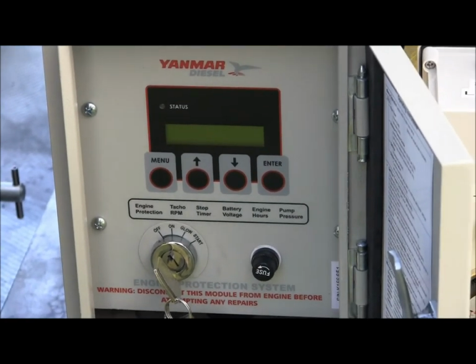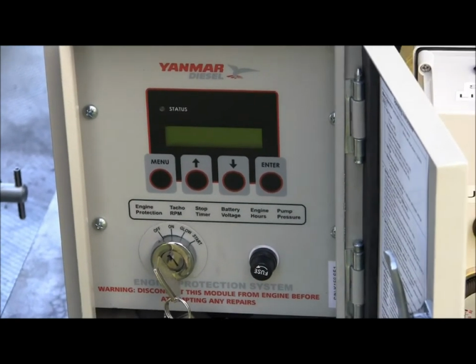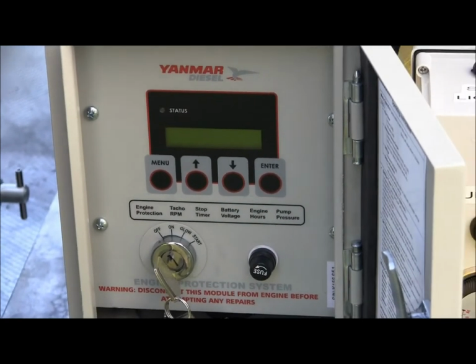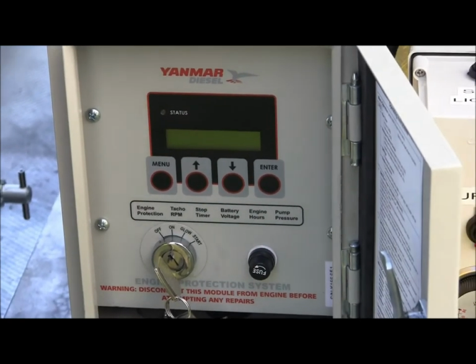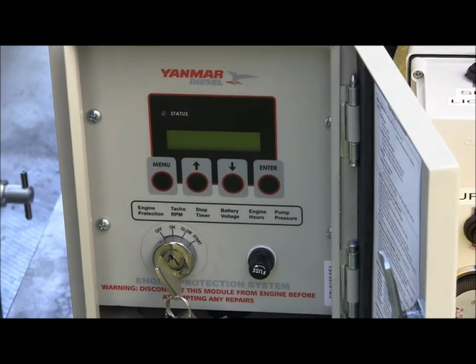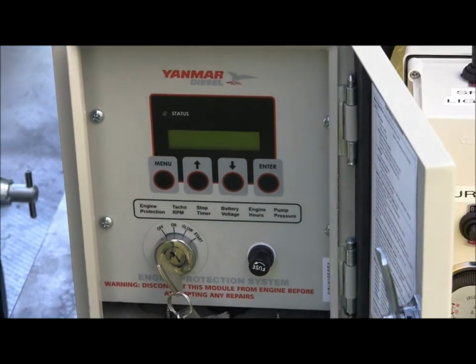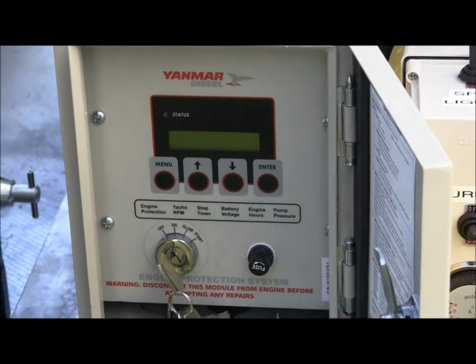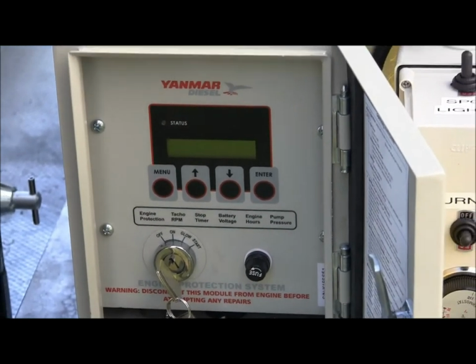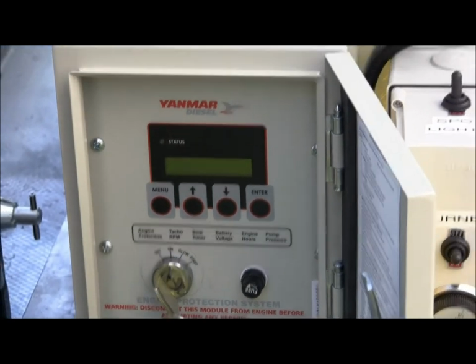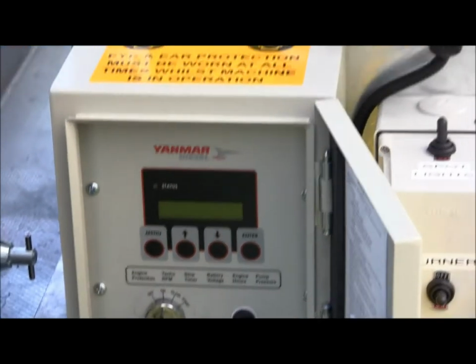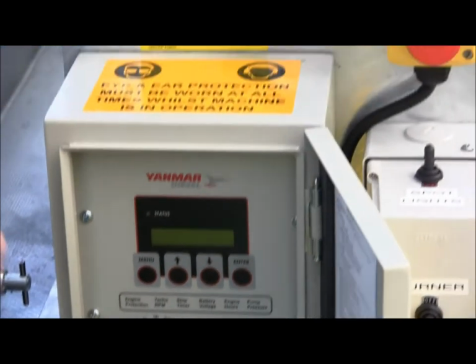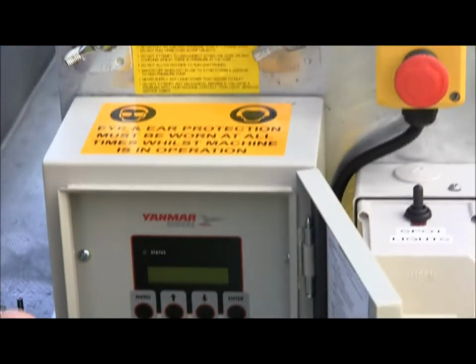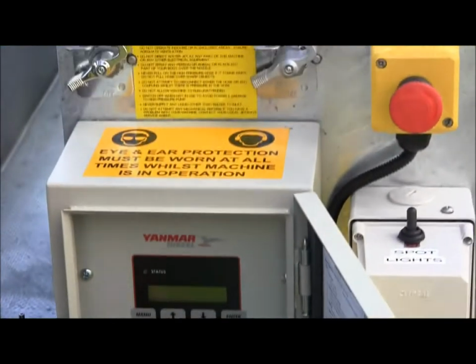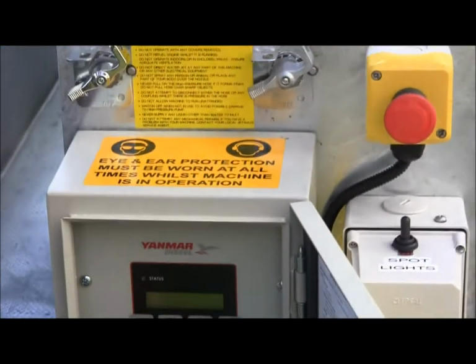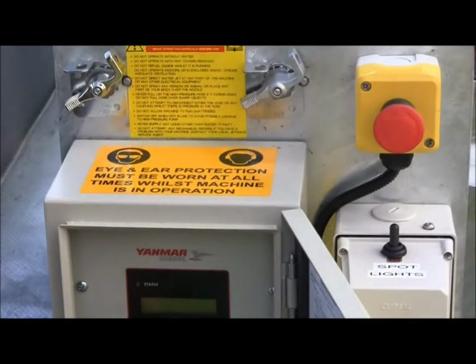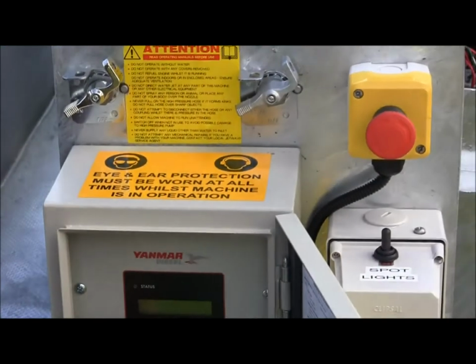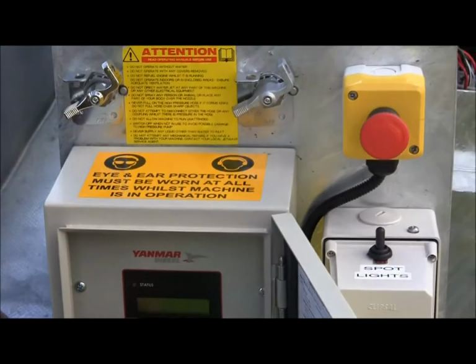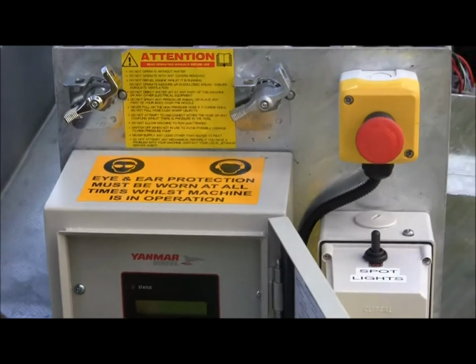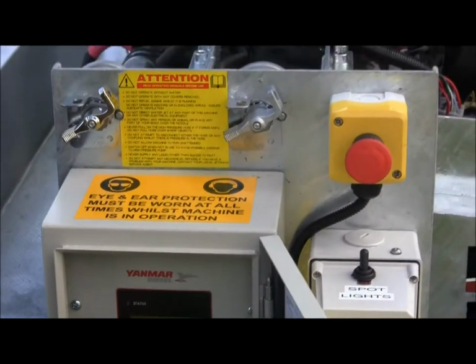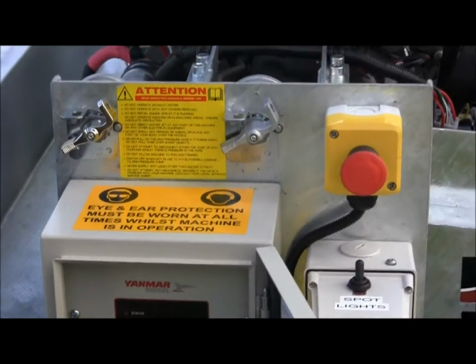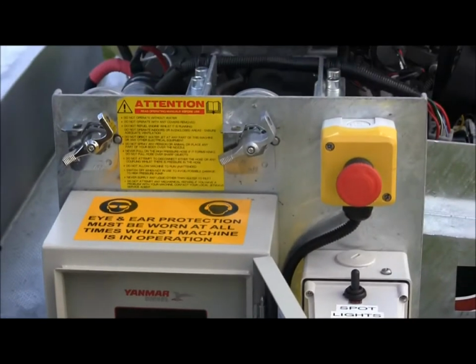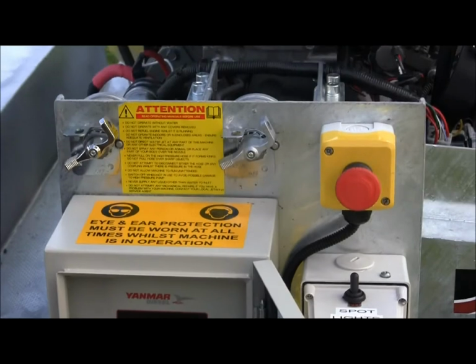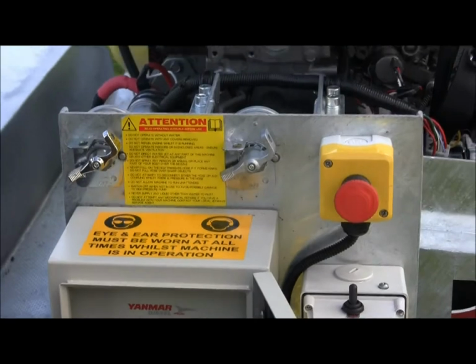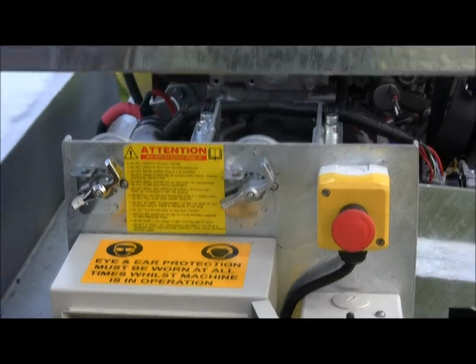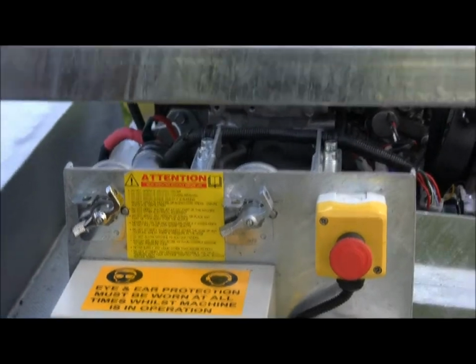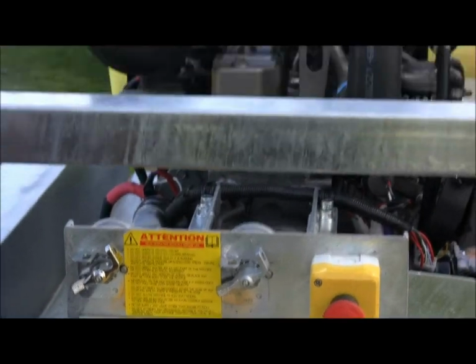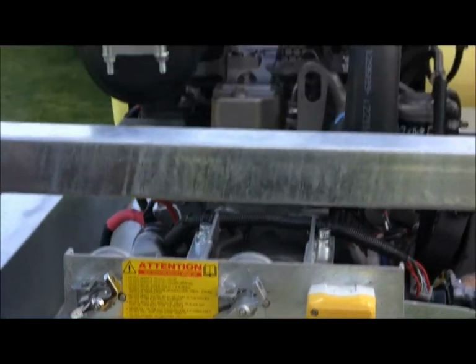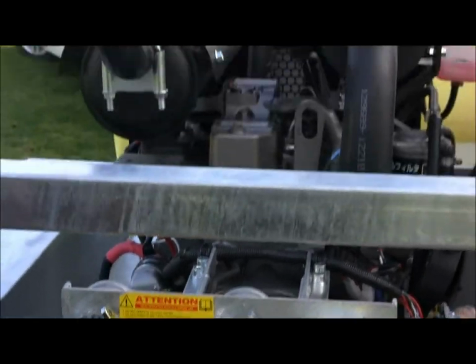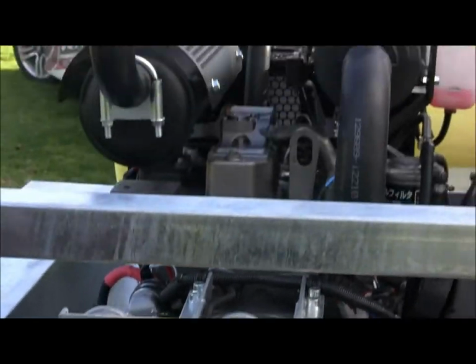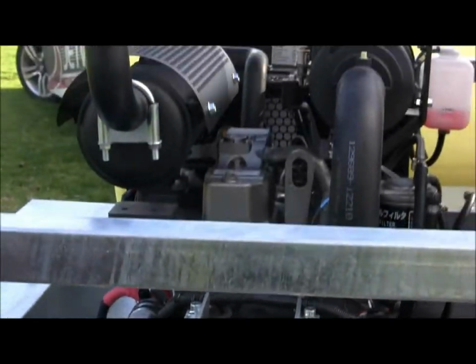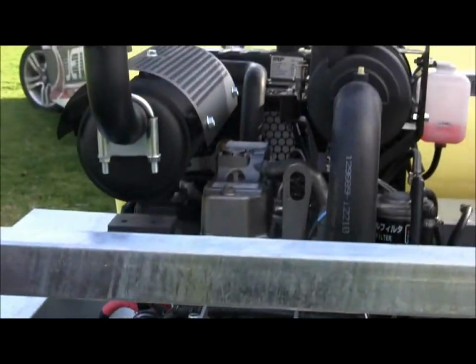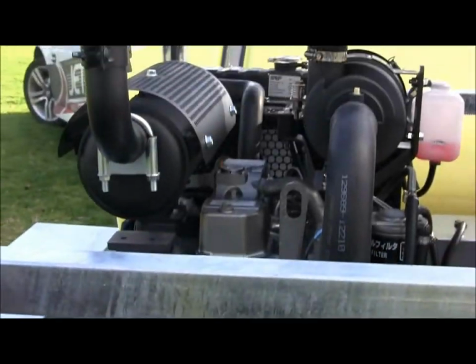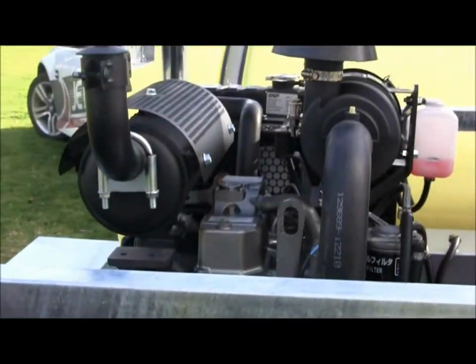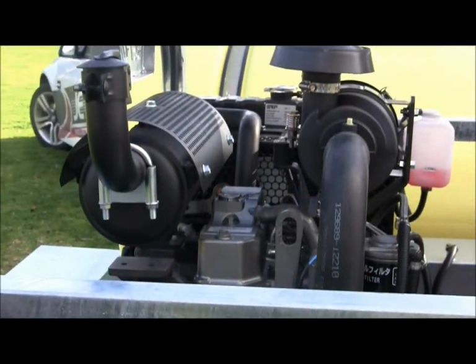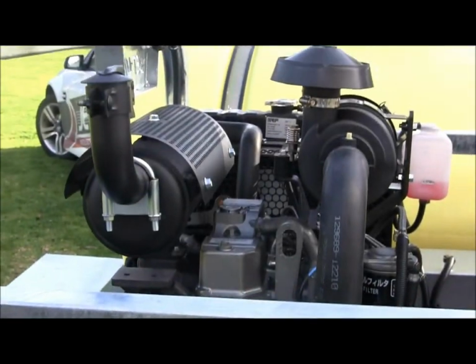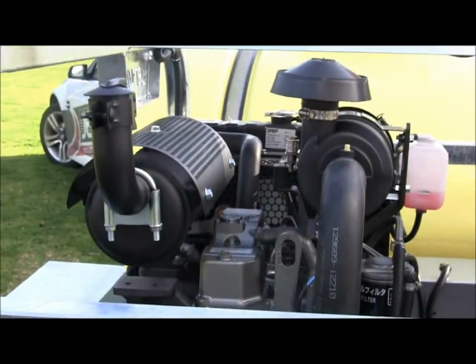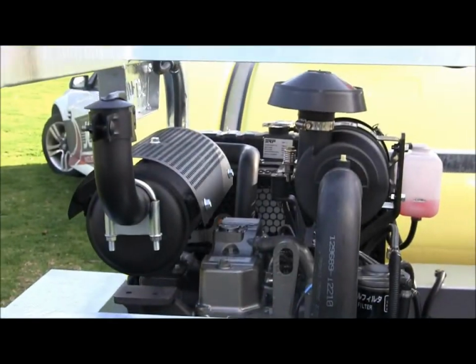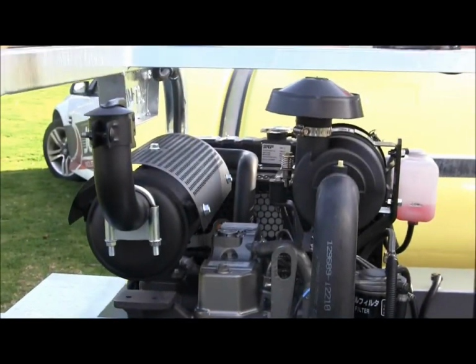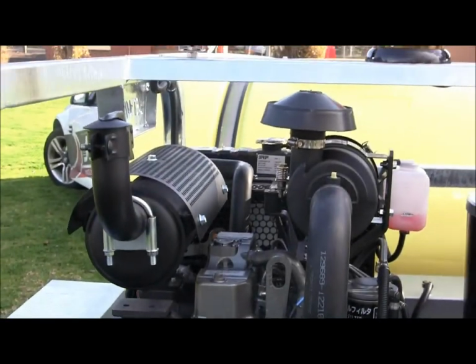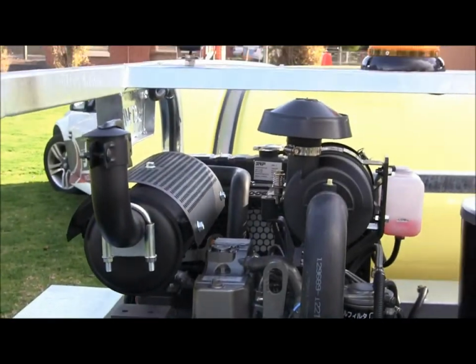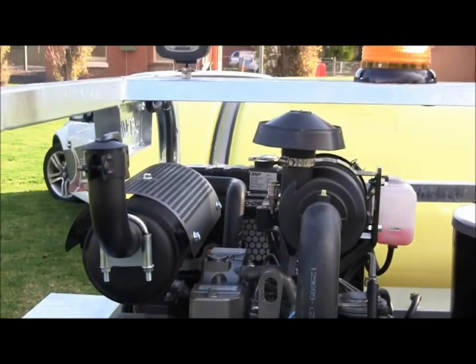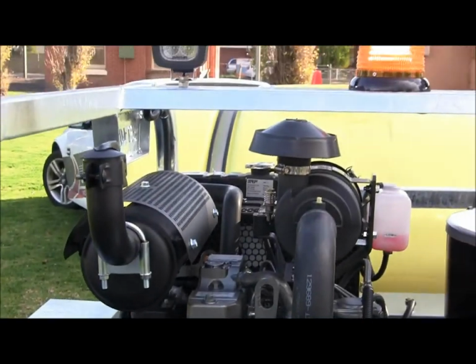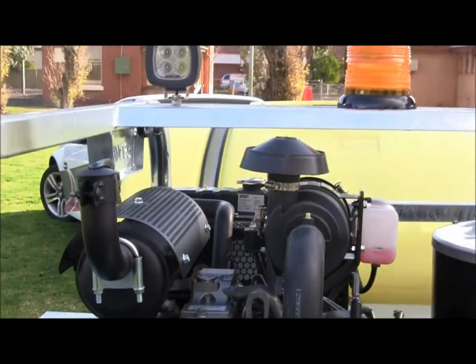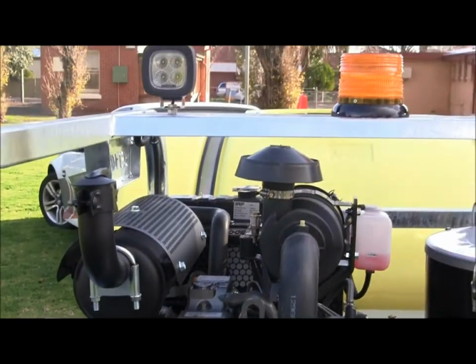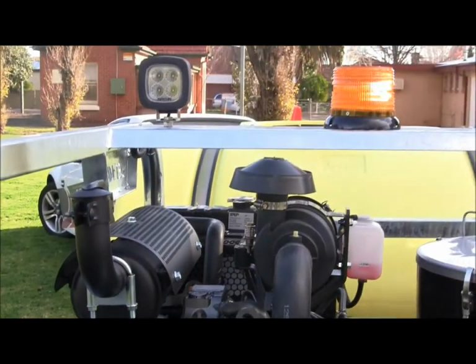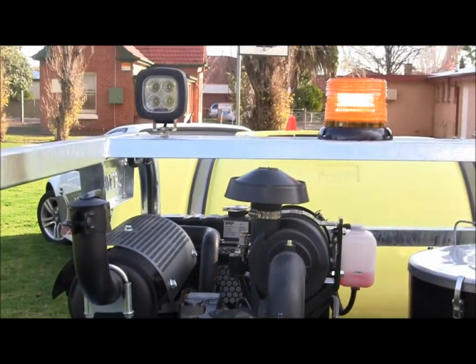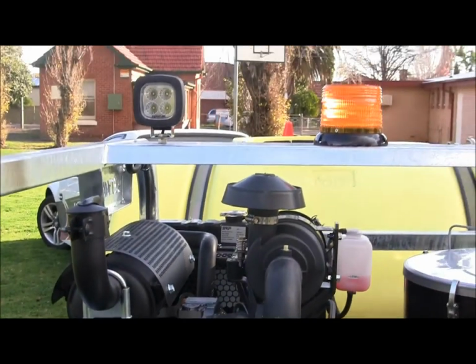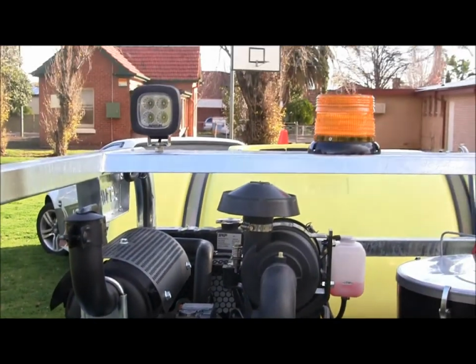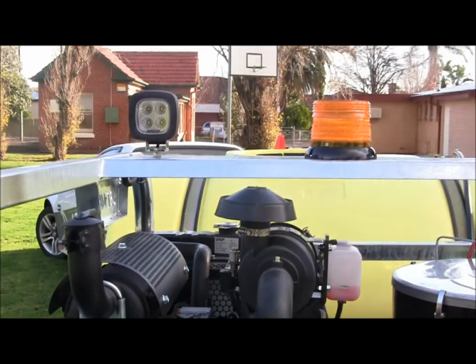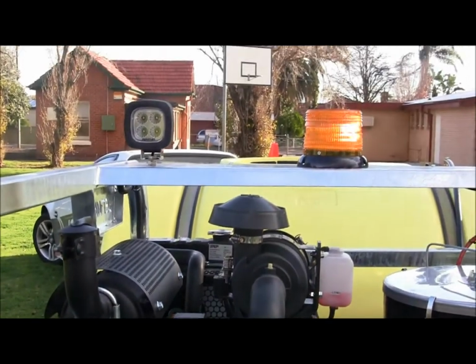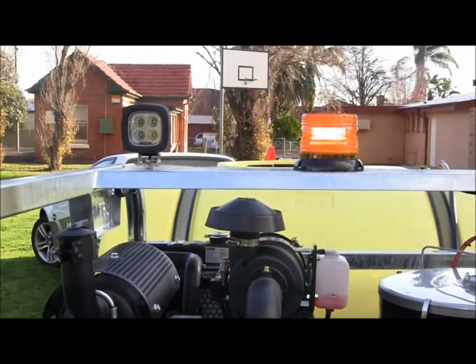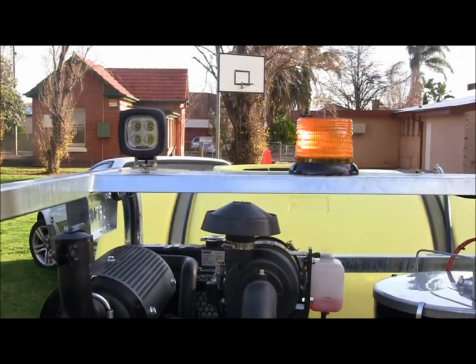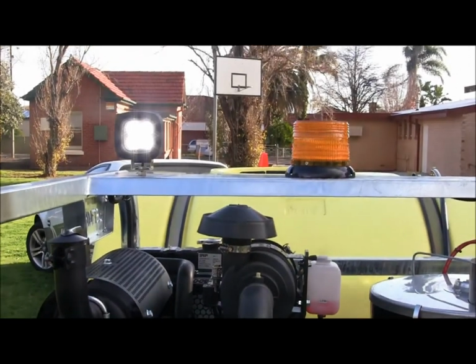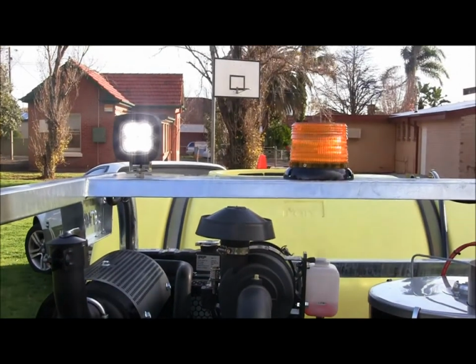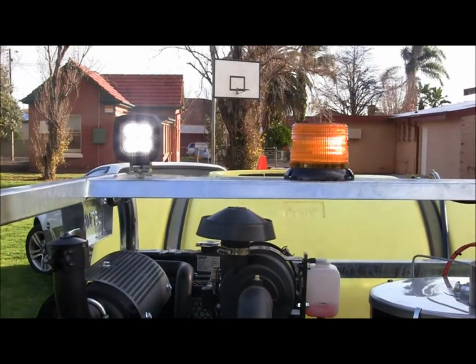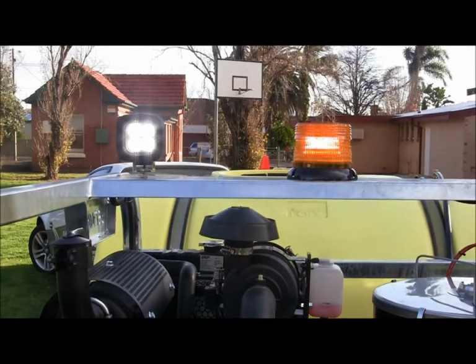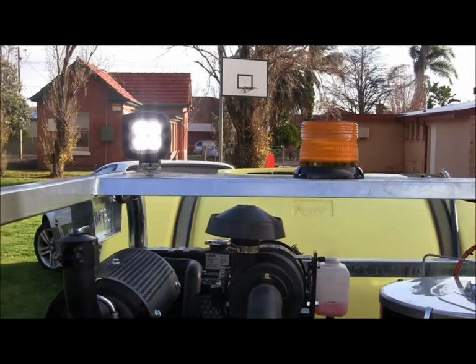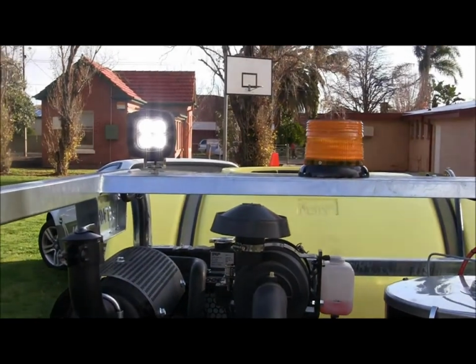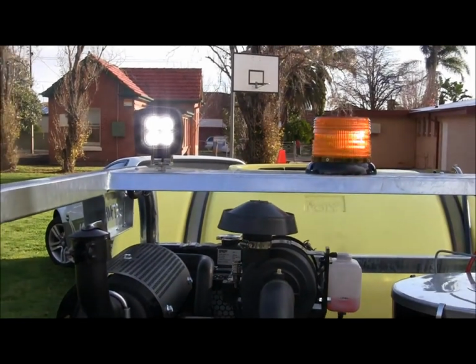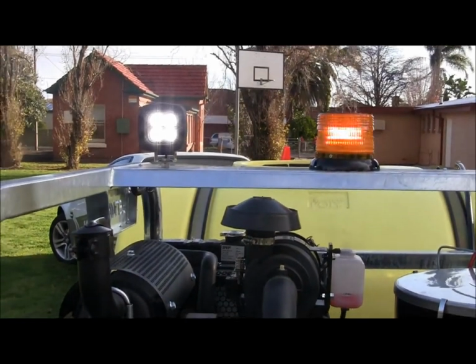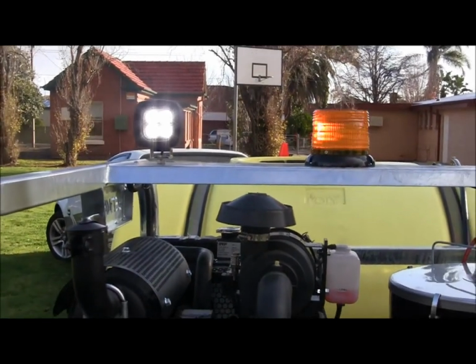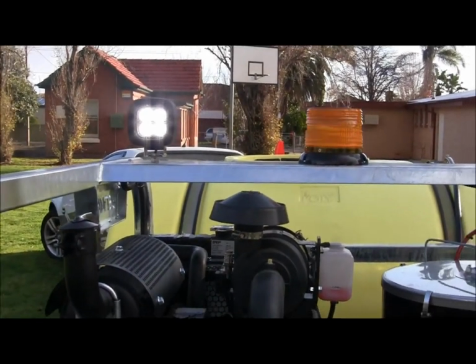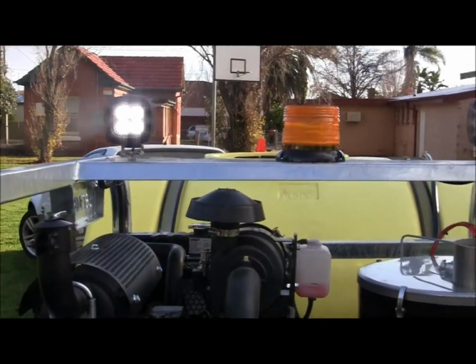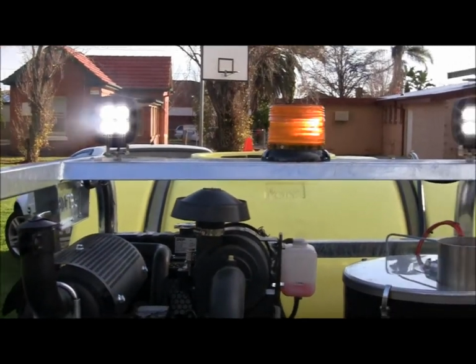On top of the frame is mounted an LED flashing beacon light, and also 360-degree swivel LED night work lights.